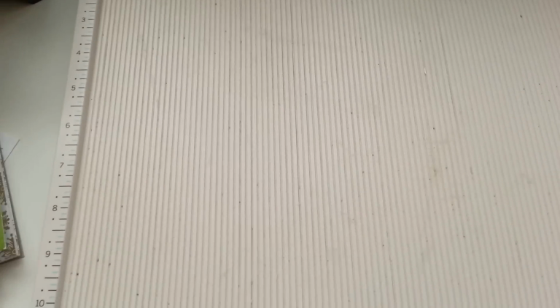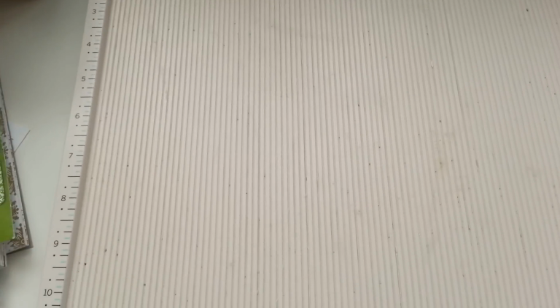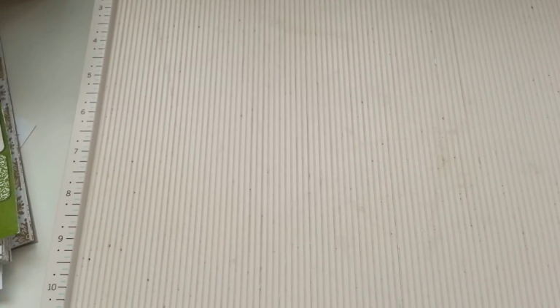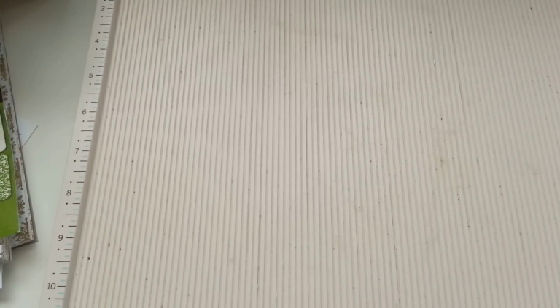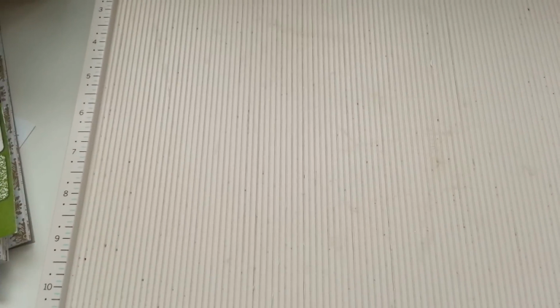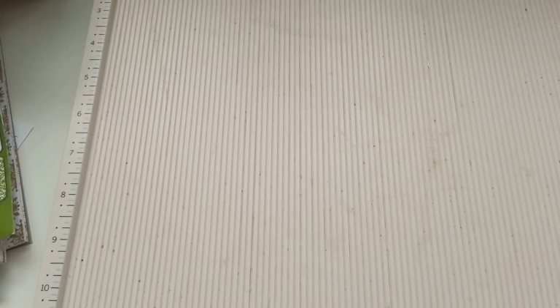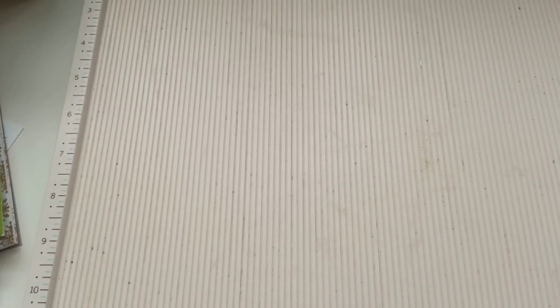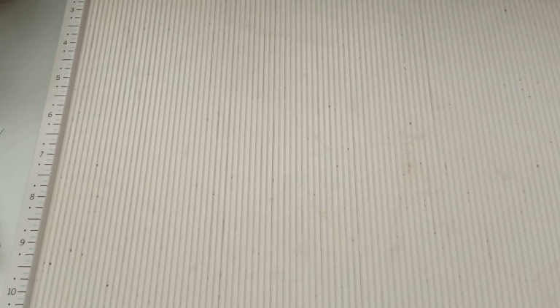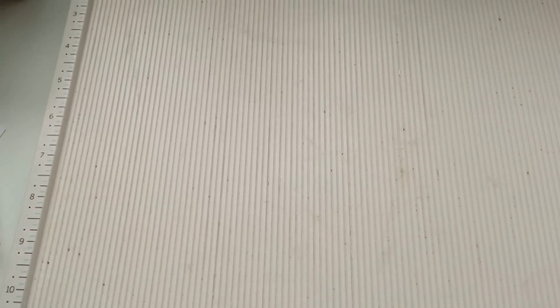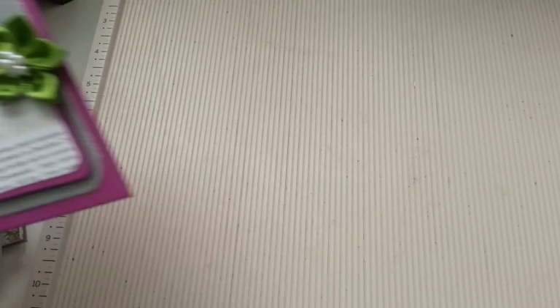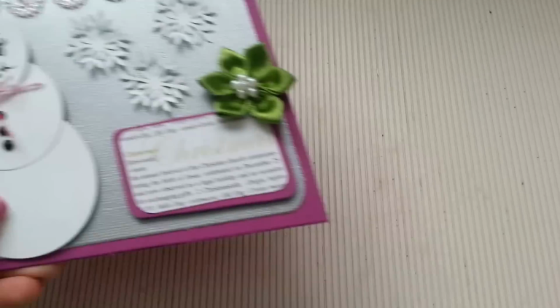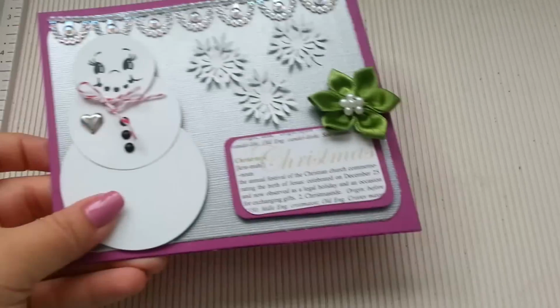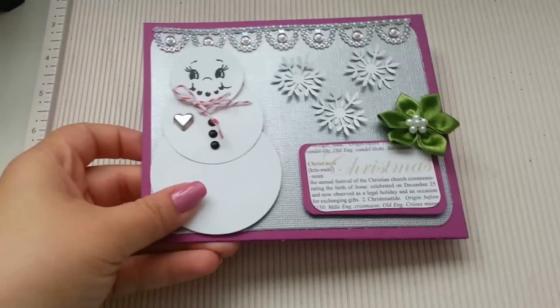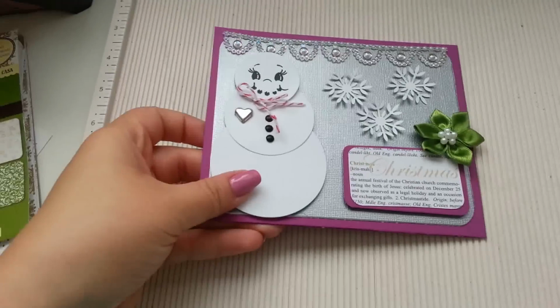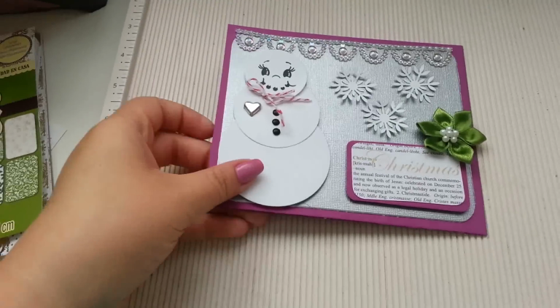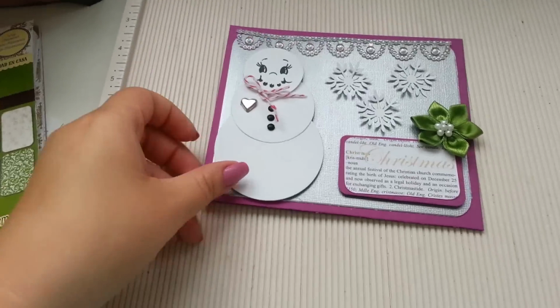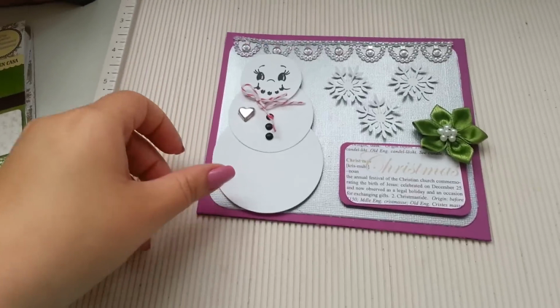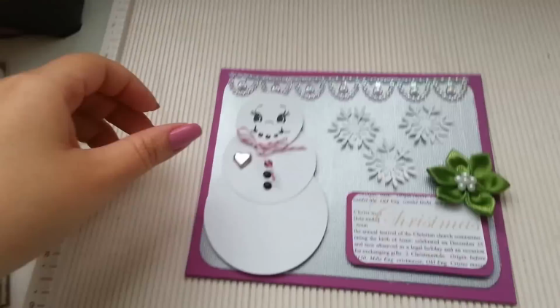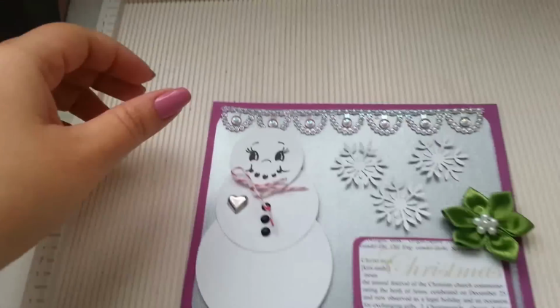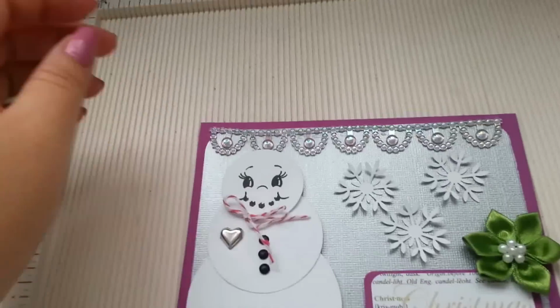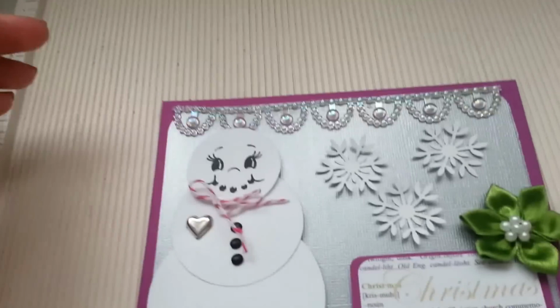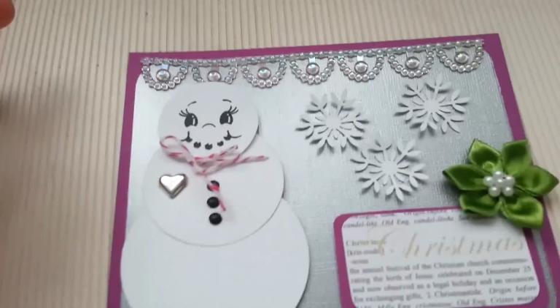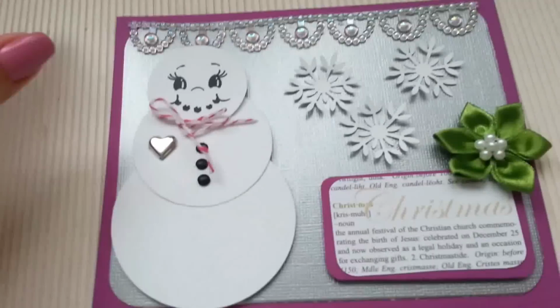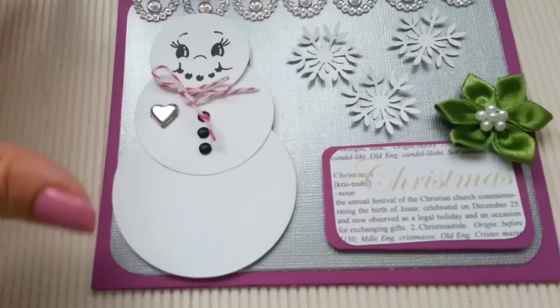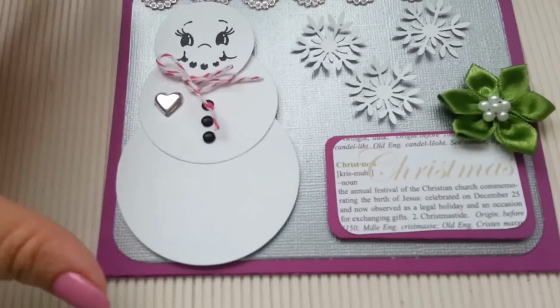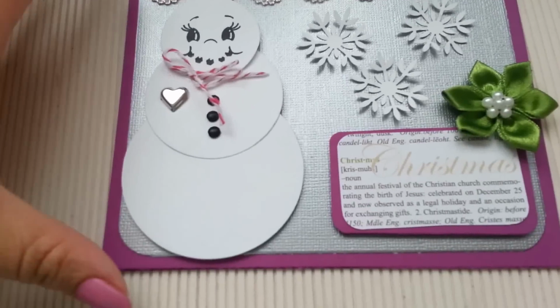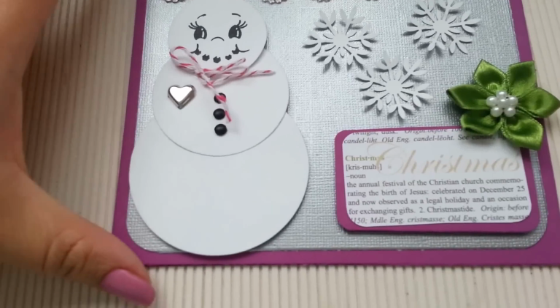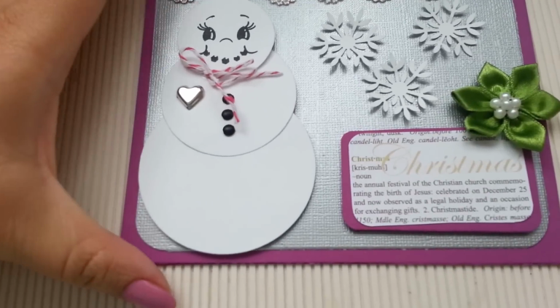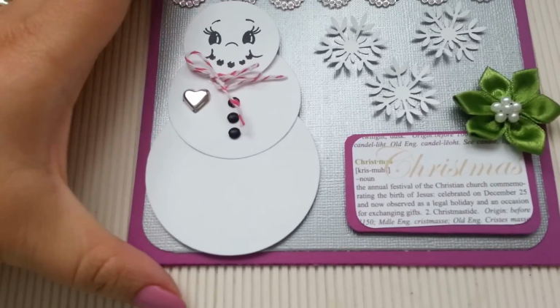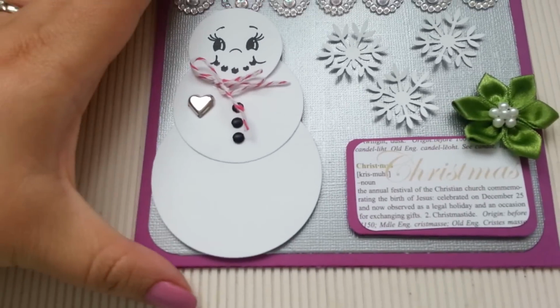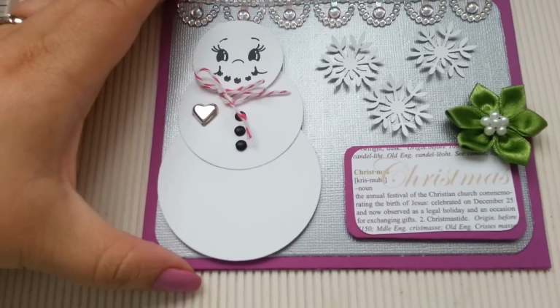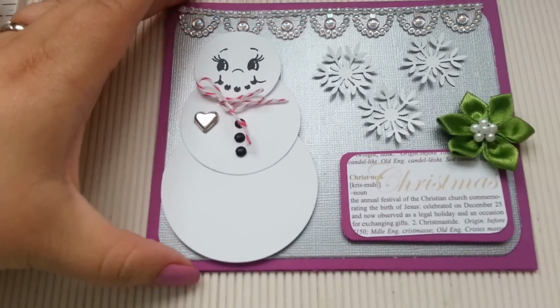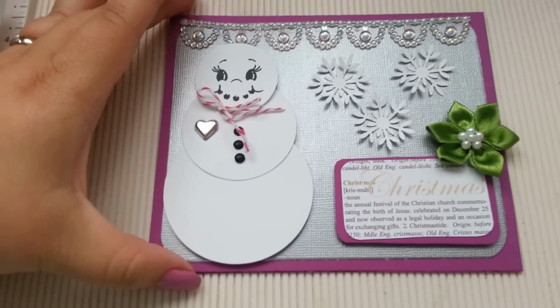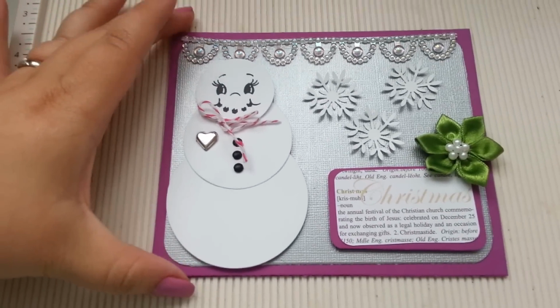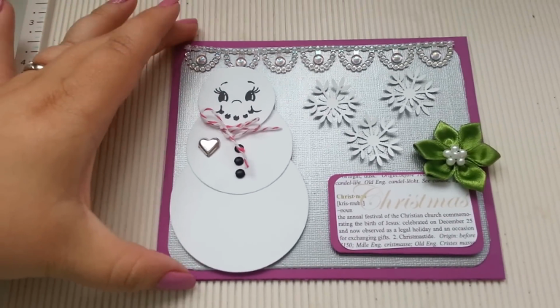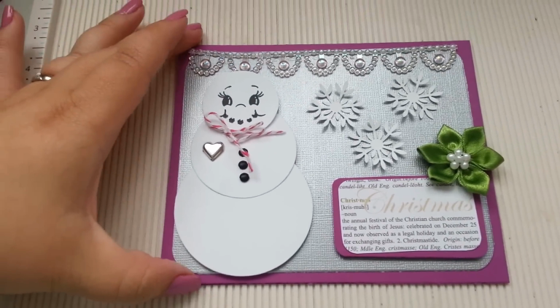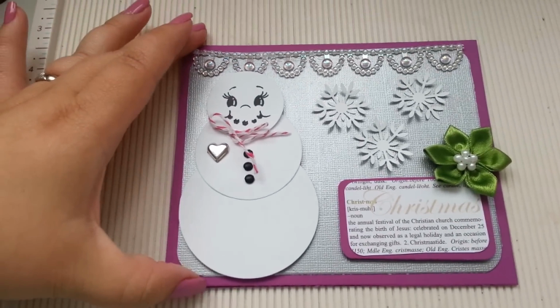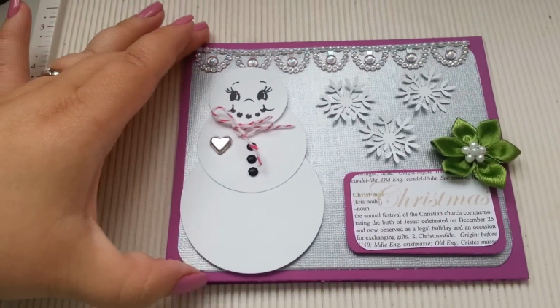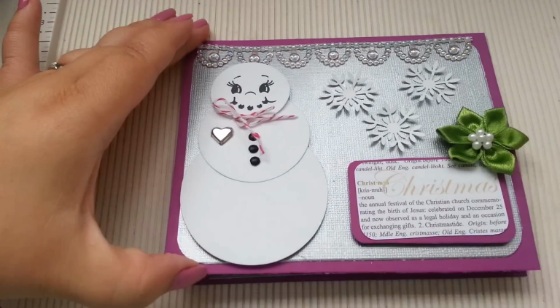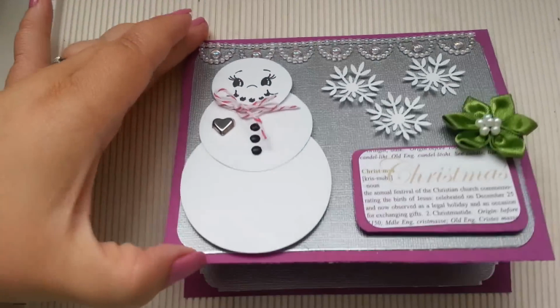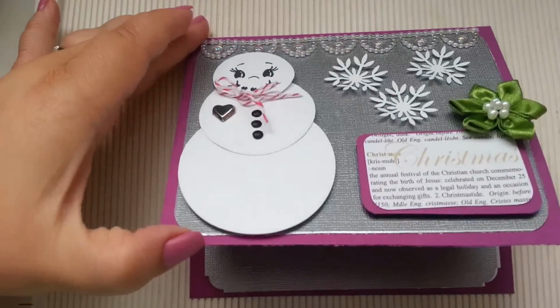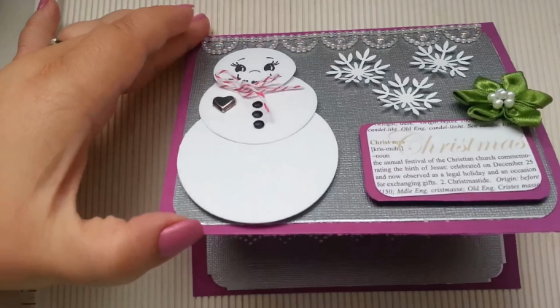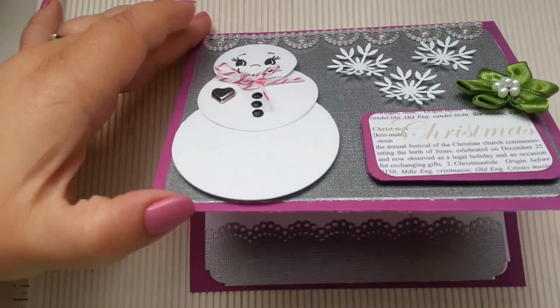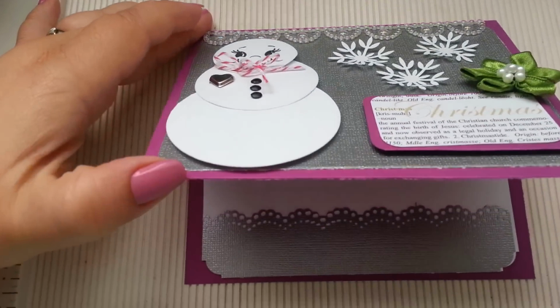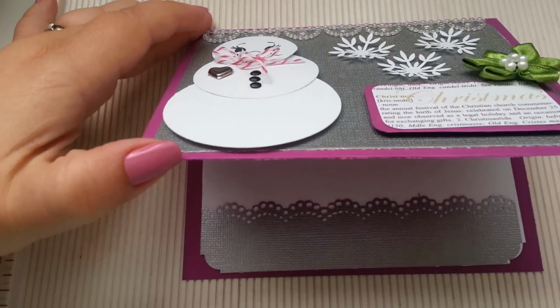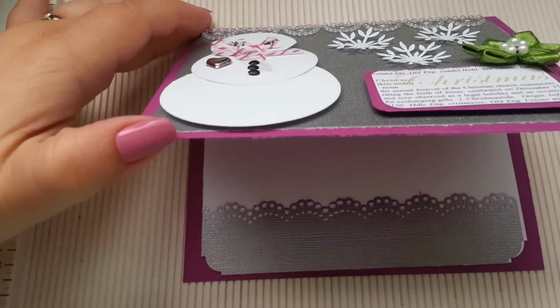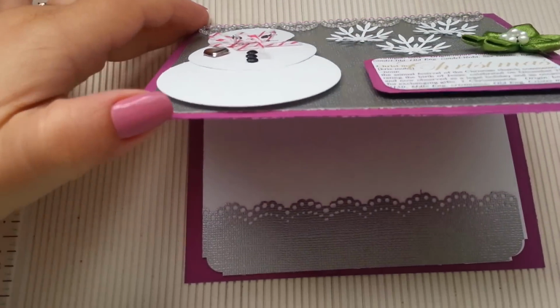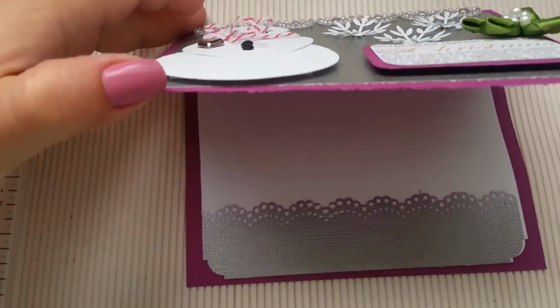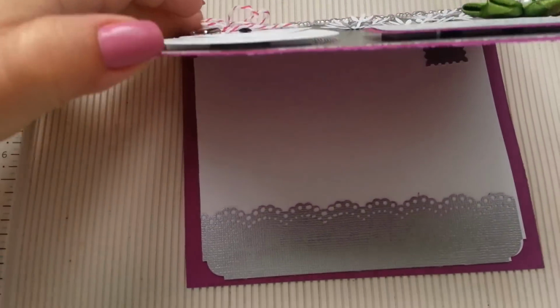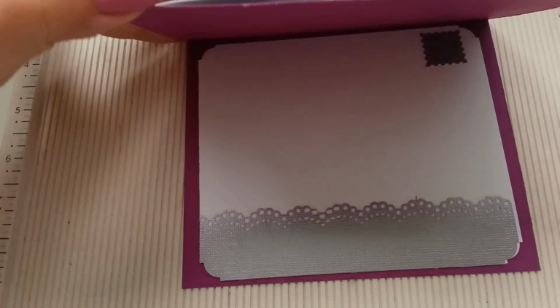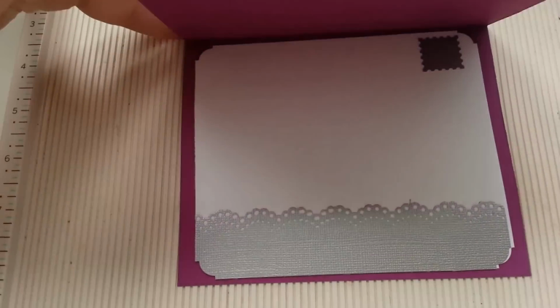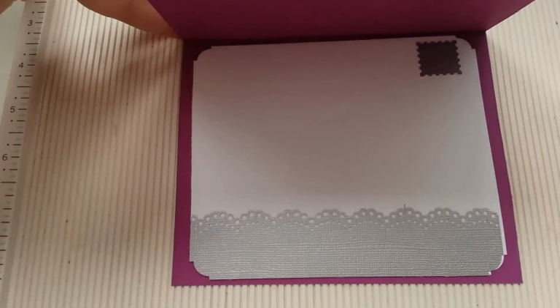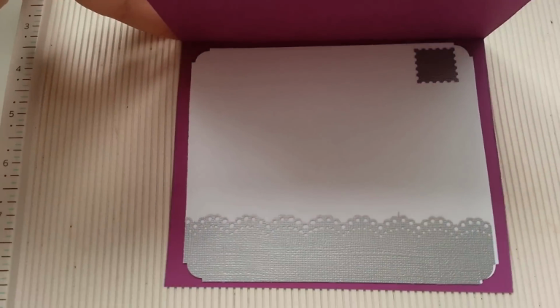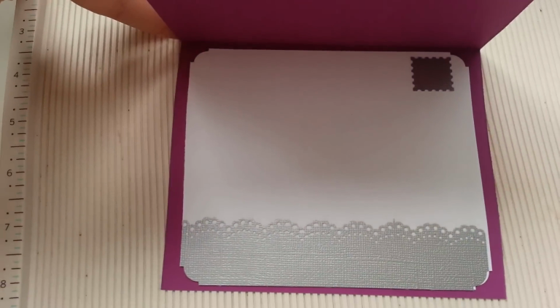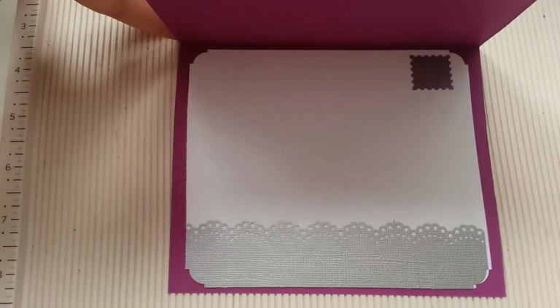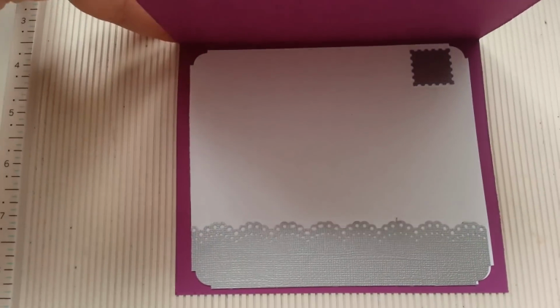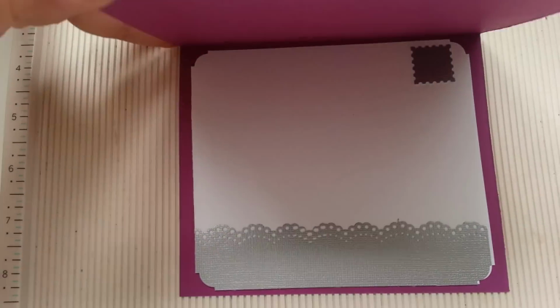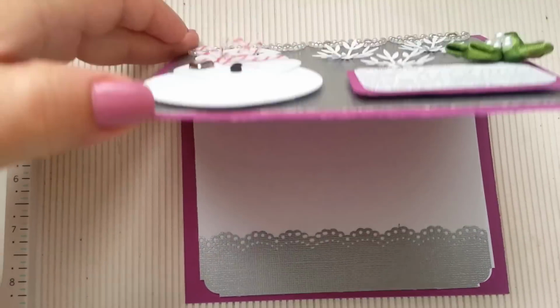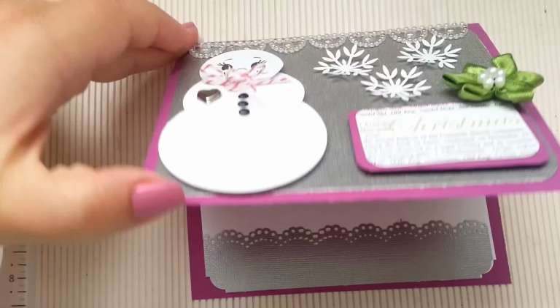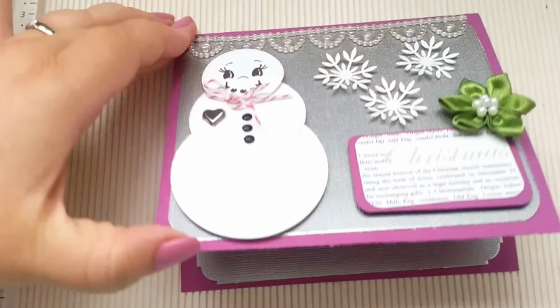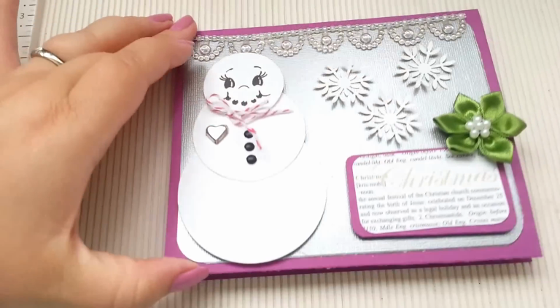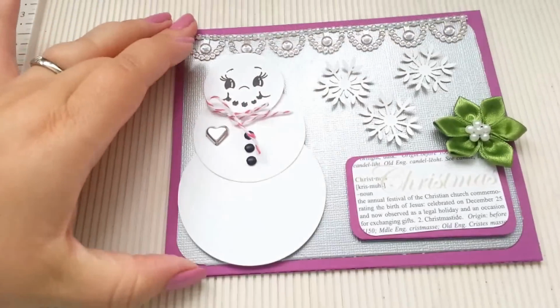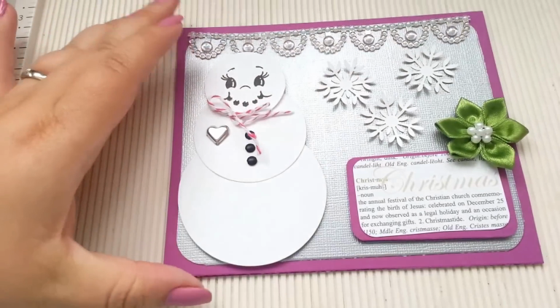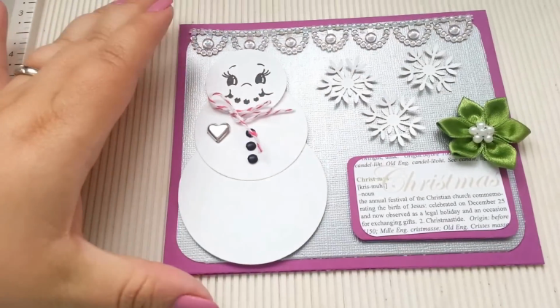And here's my card. I hope you guys like it. I liked it a lot.